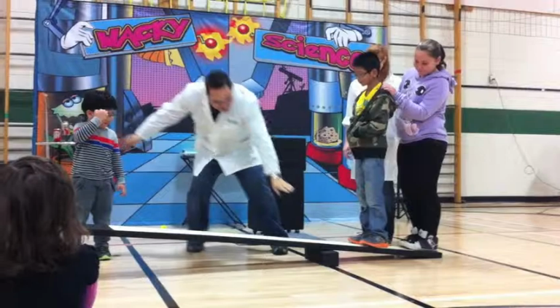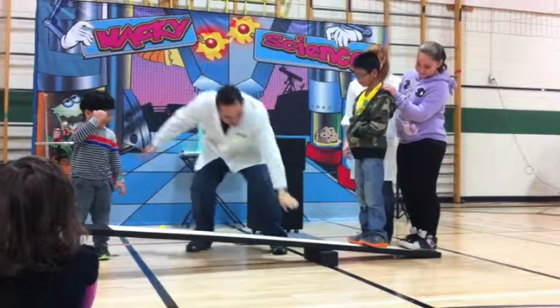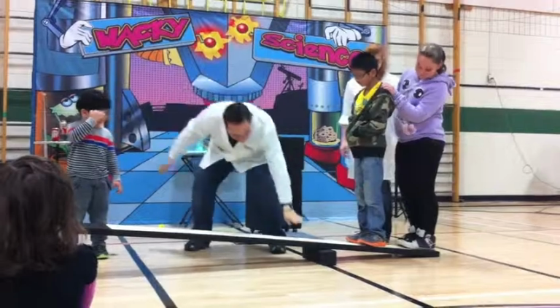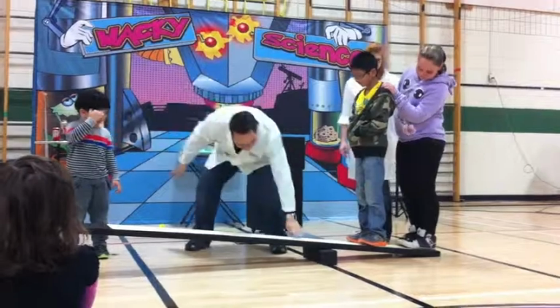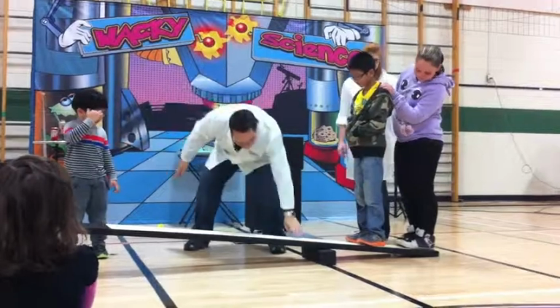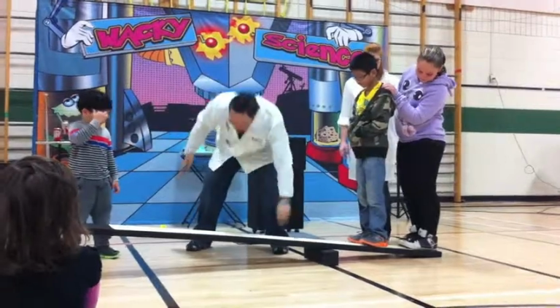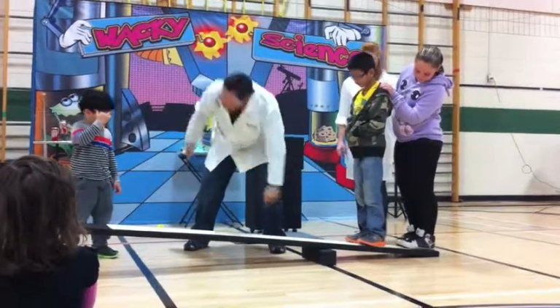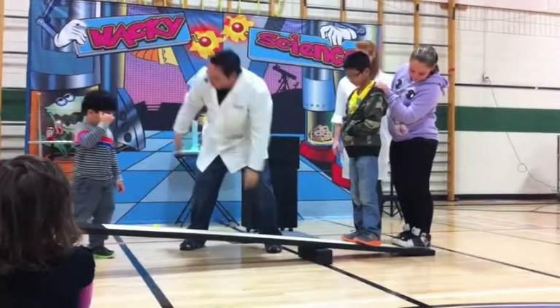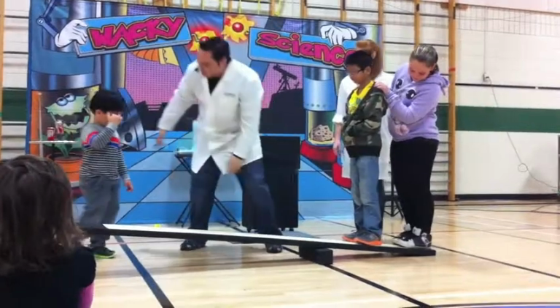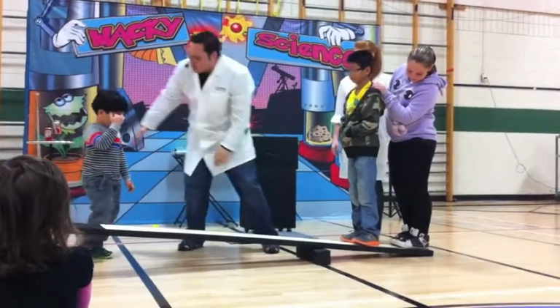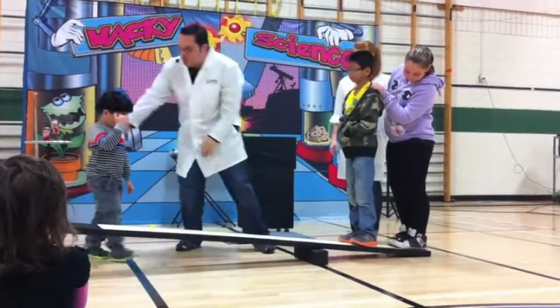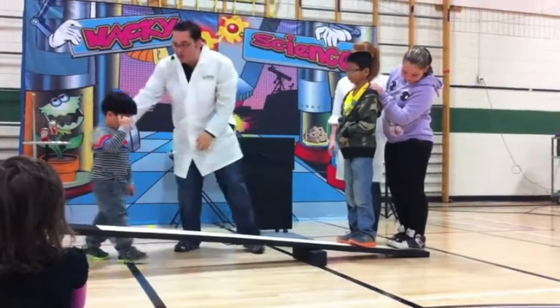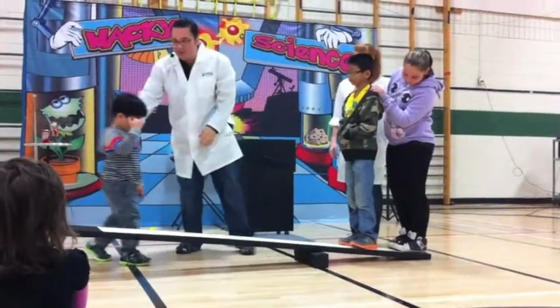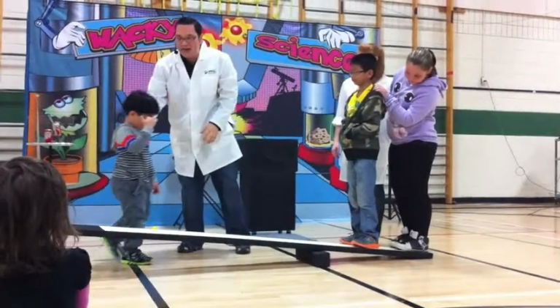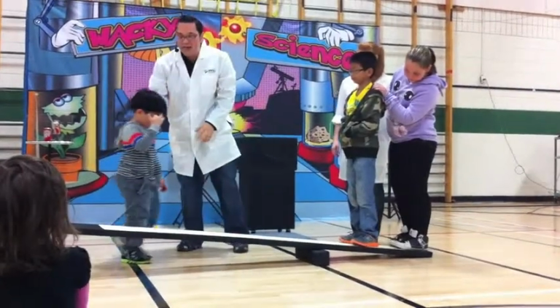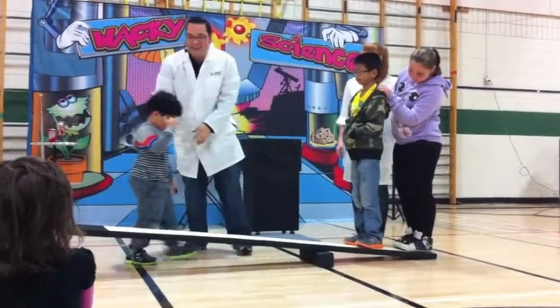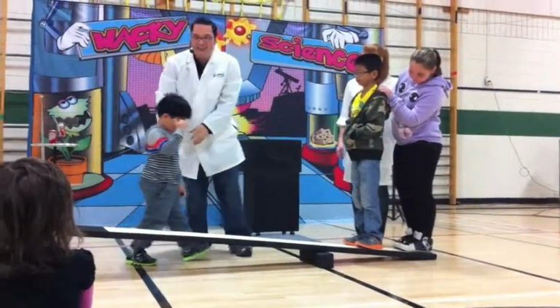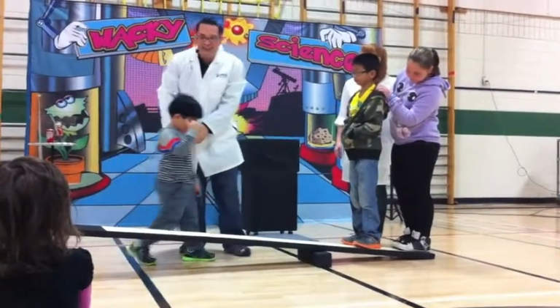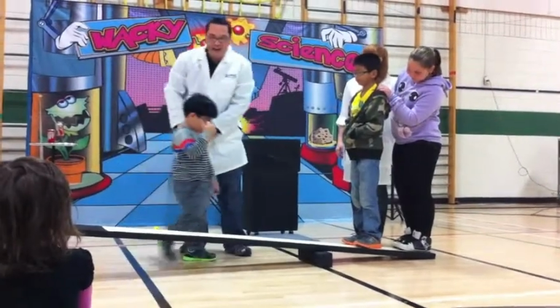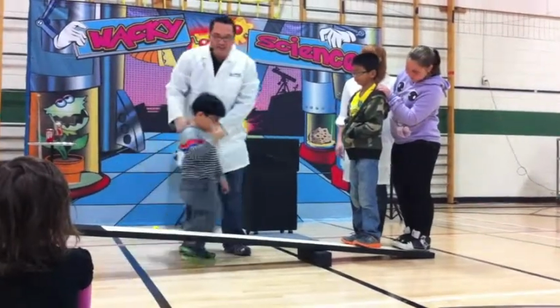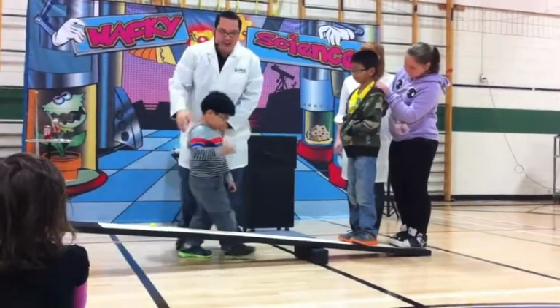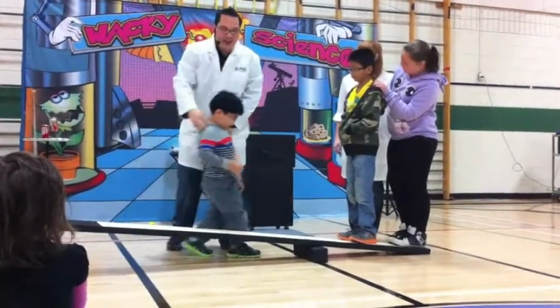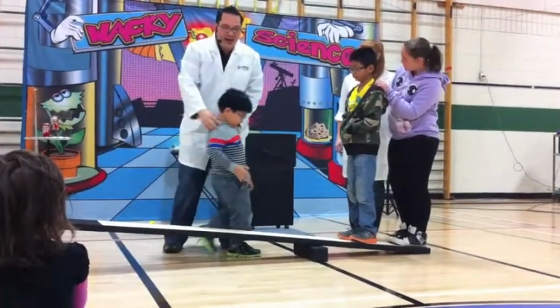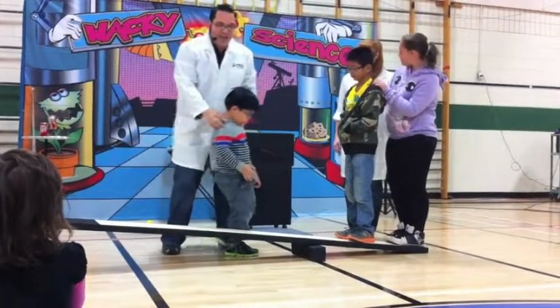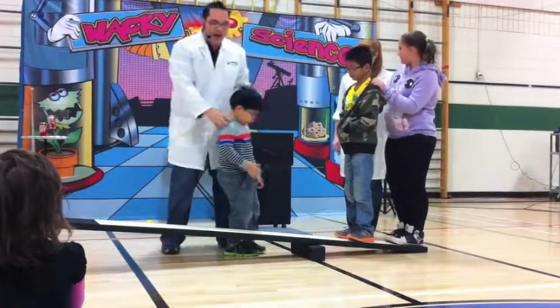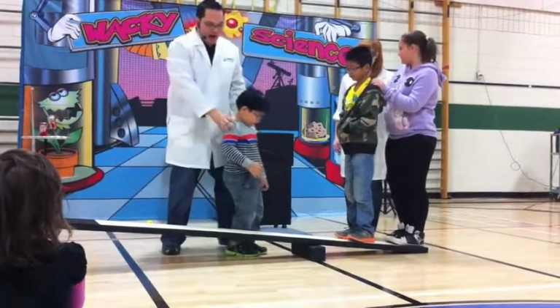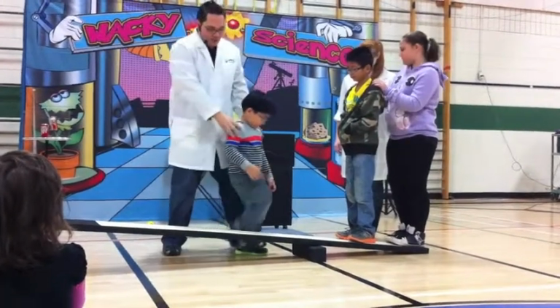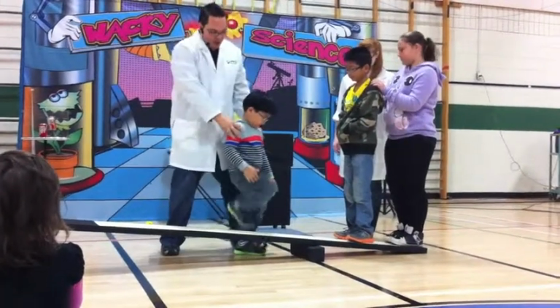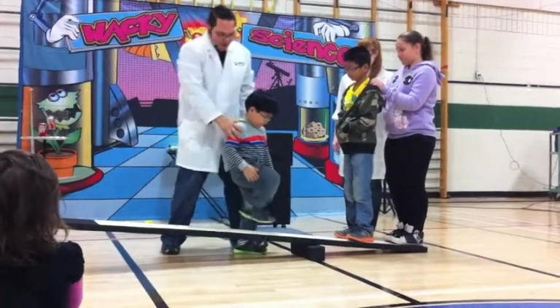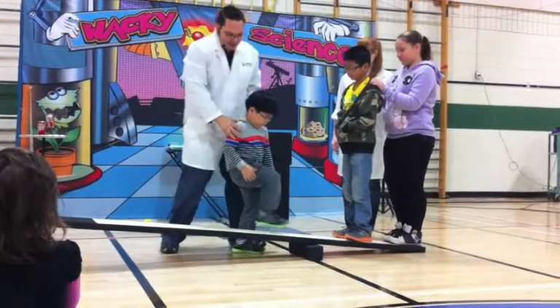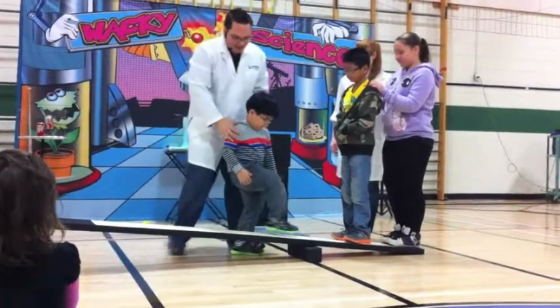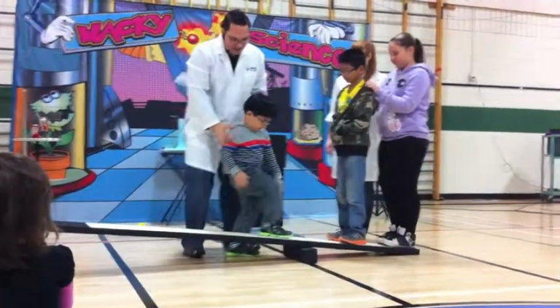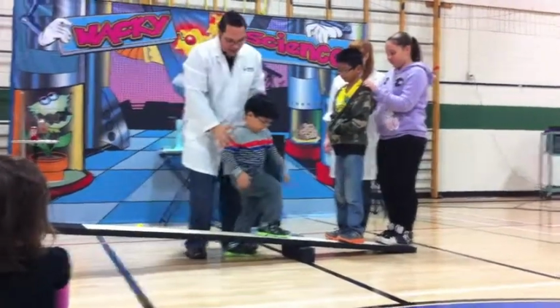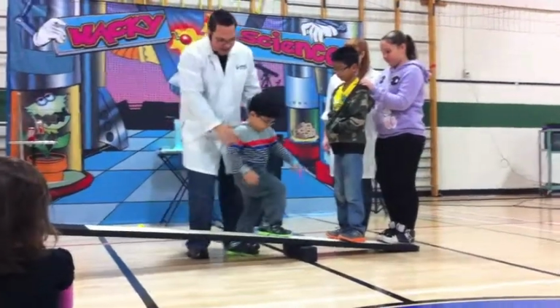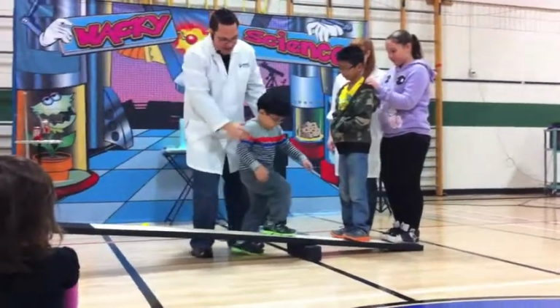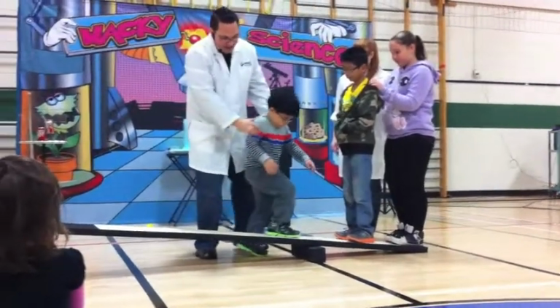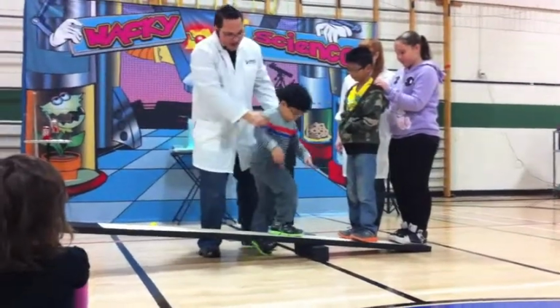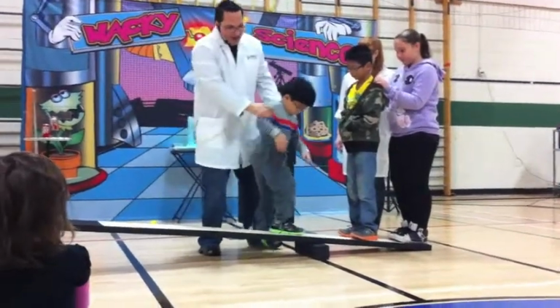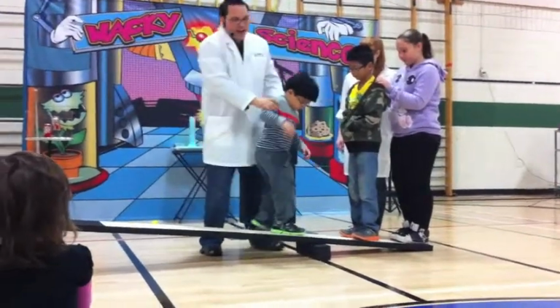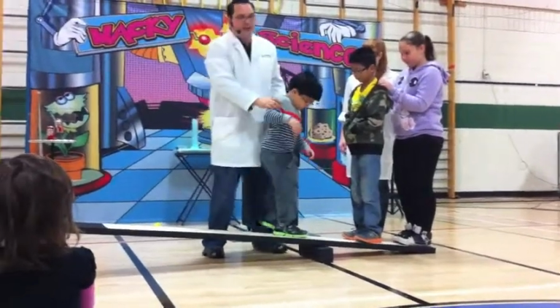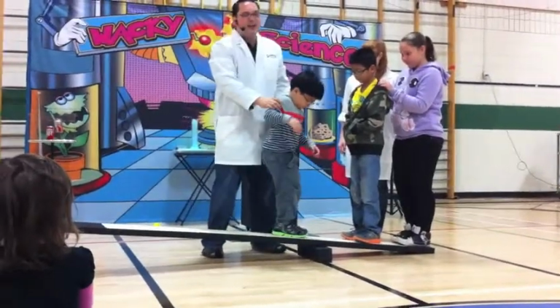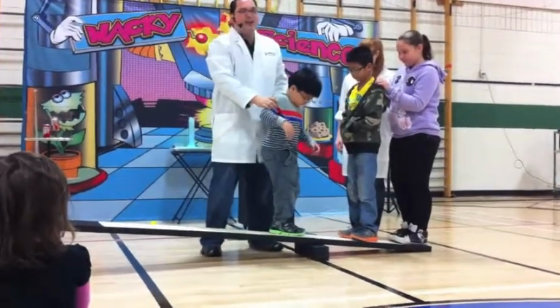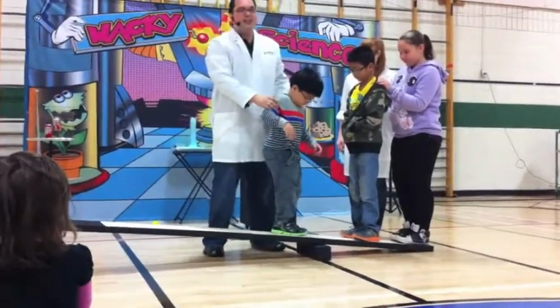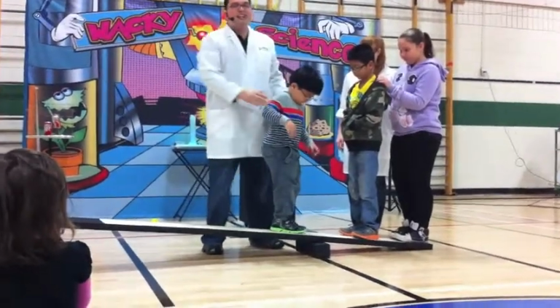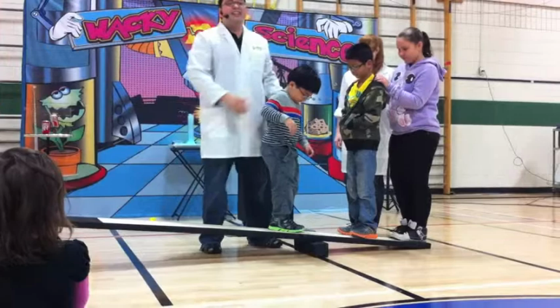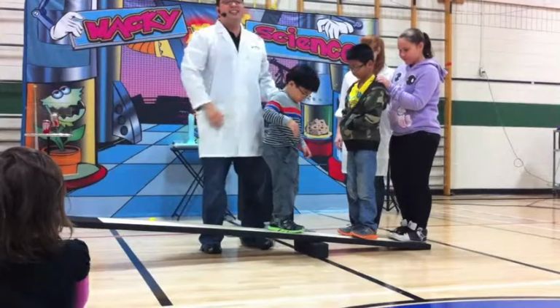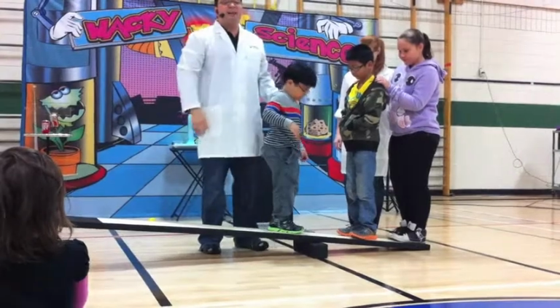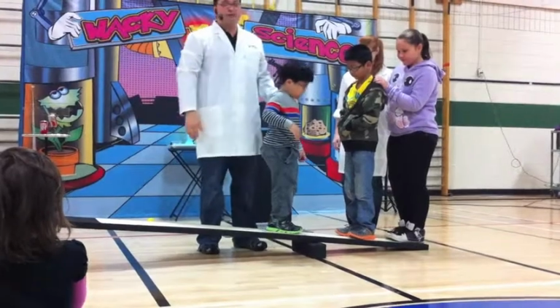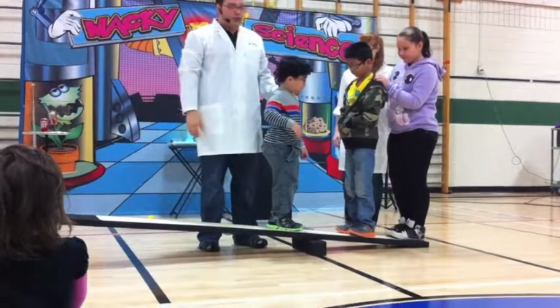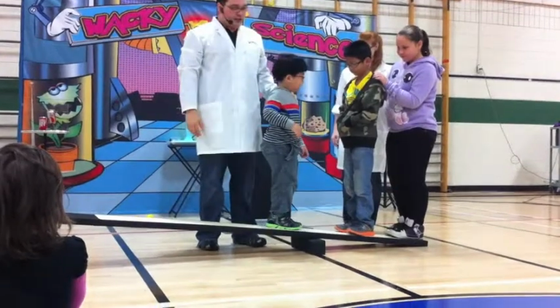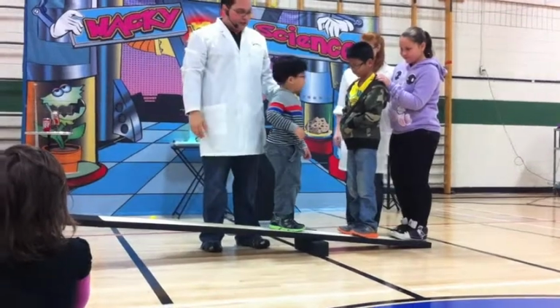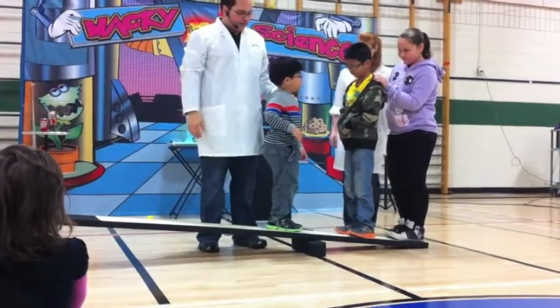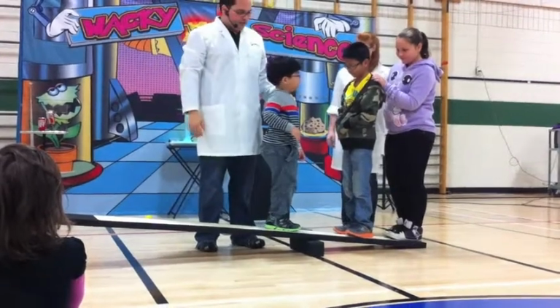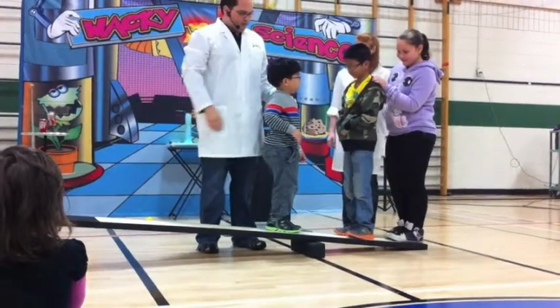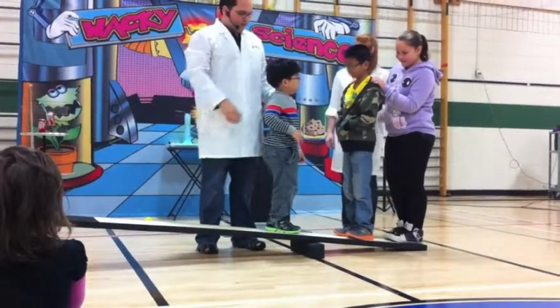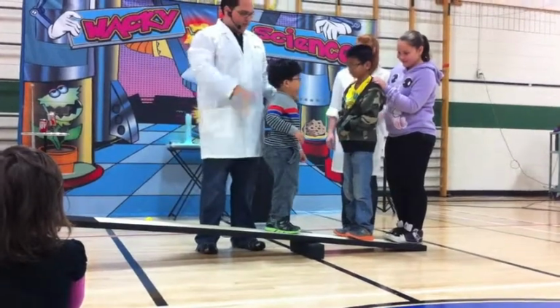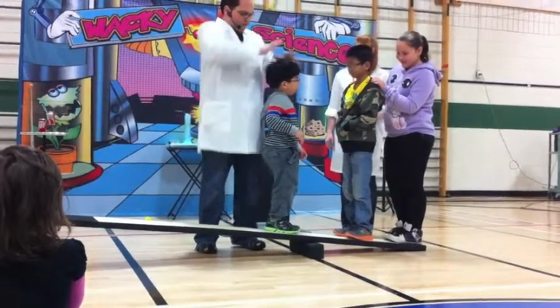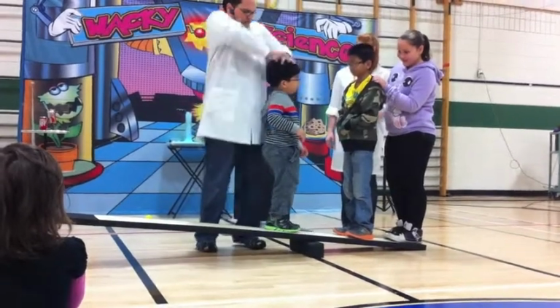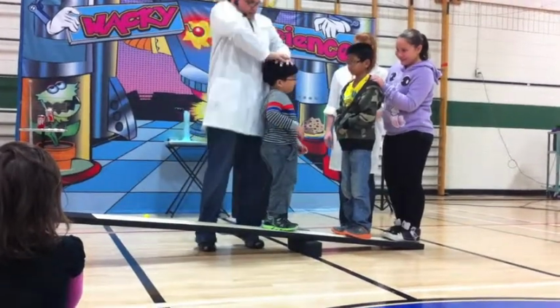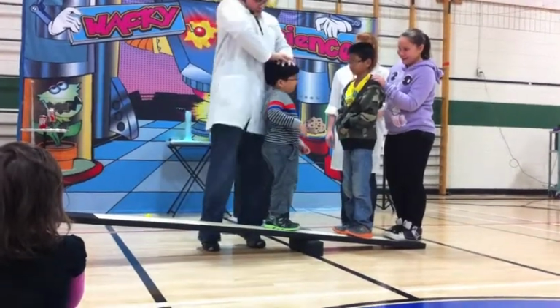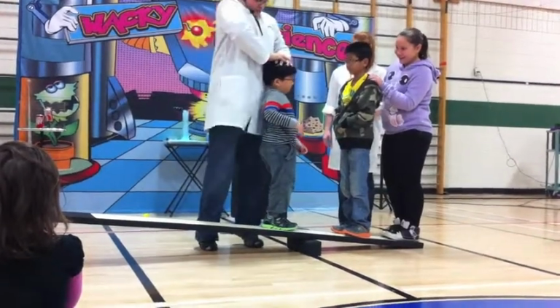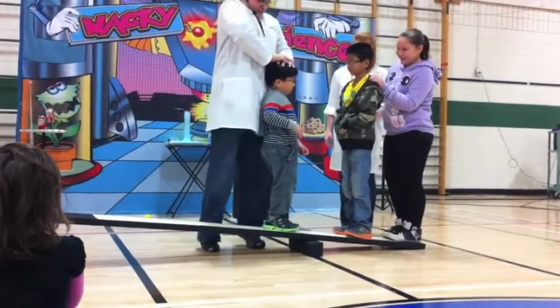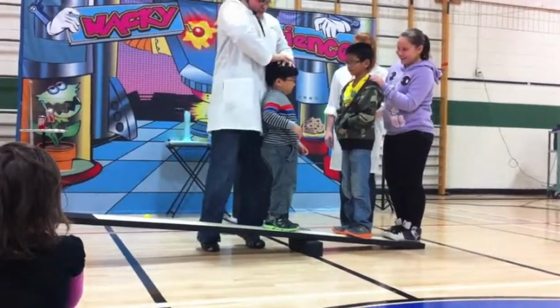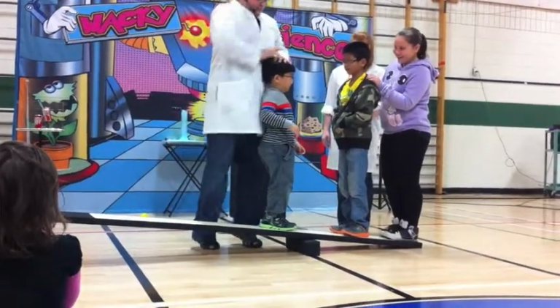Stand right here. You're going to be able to lift them up. Go ahead, take a giant step. And here he goes — he's lifting them. Lift them.